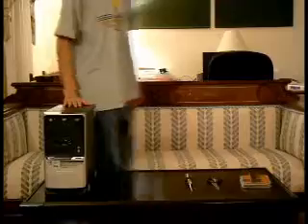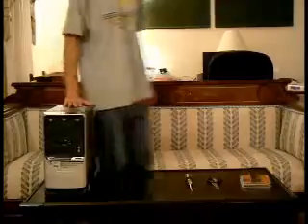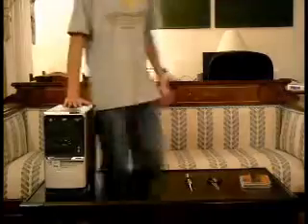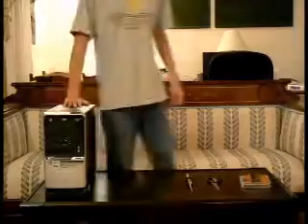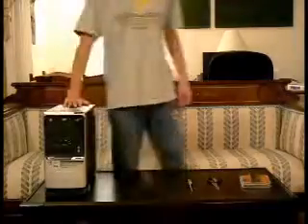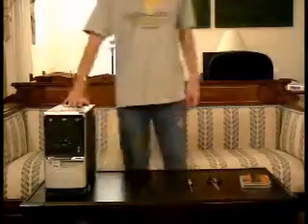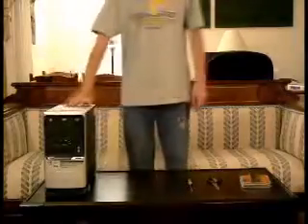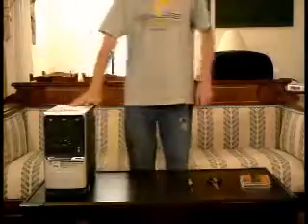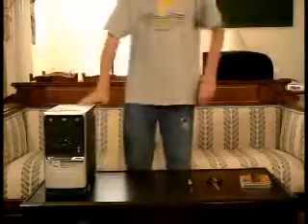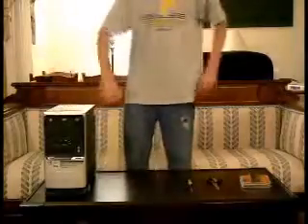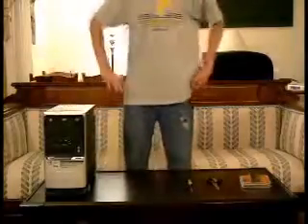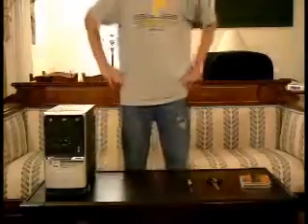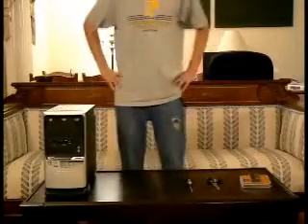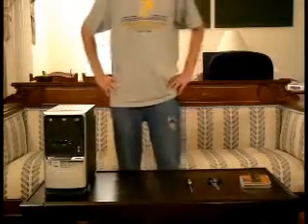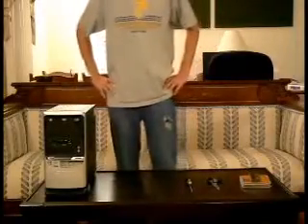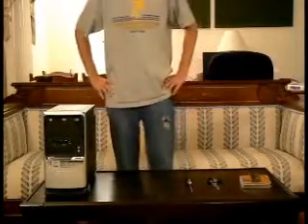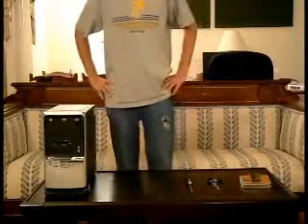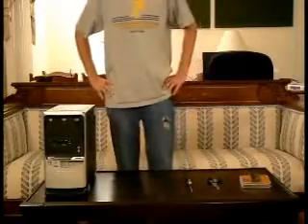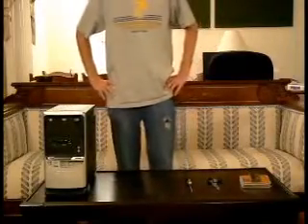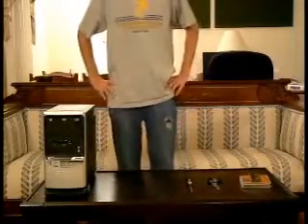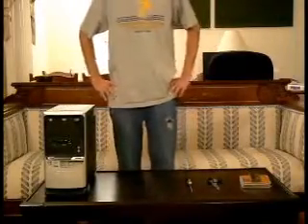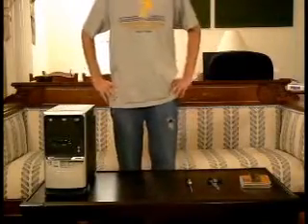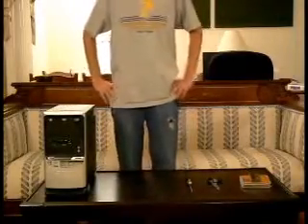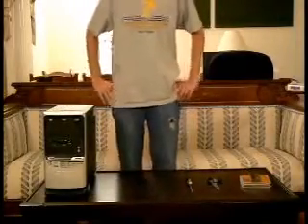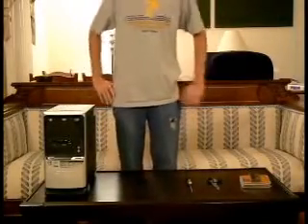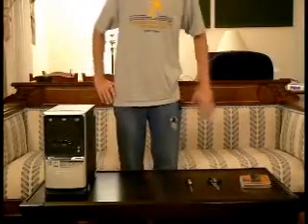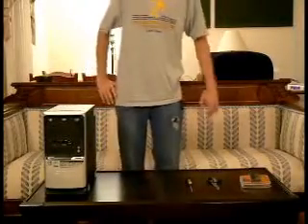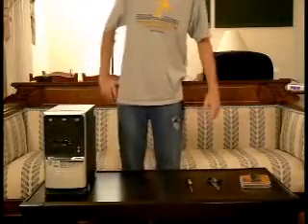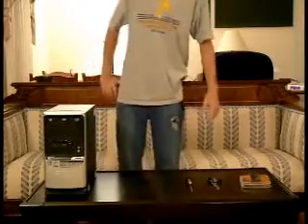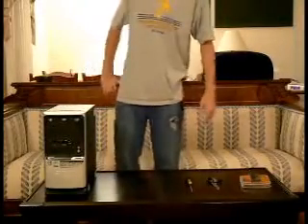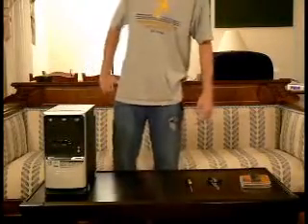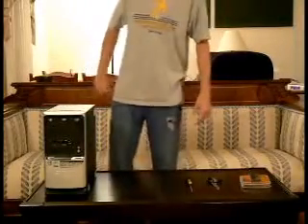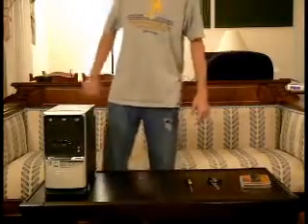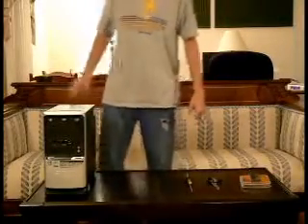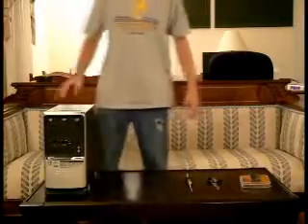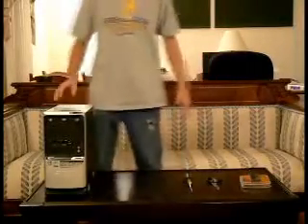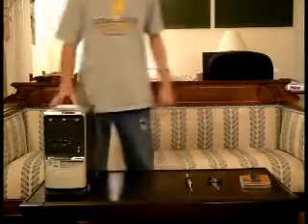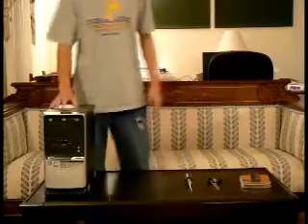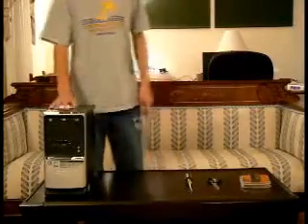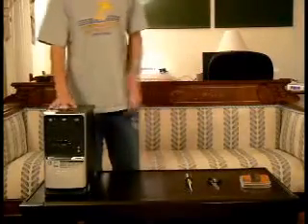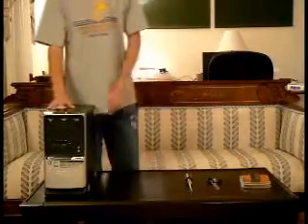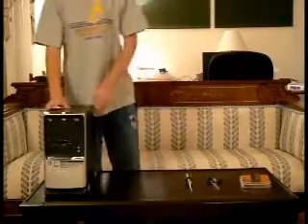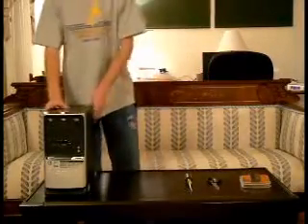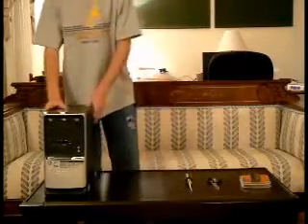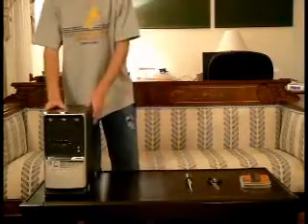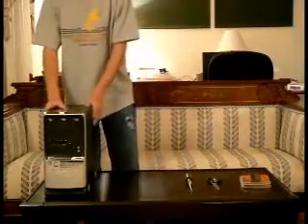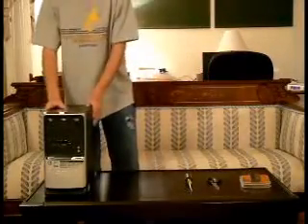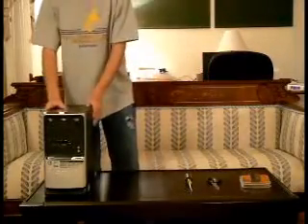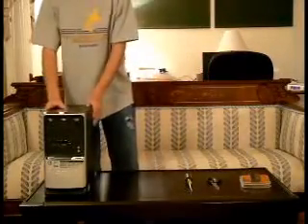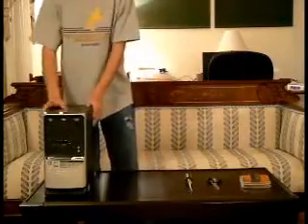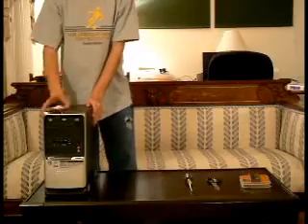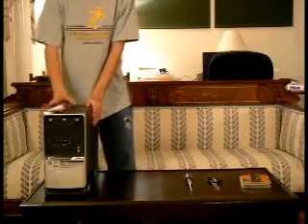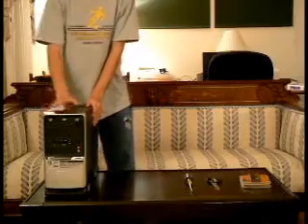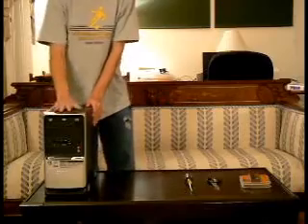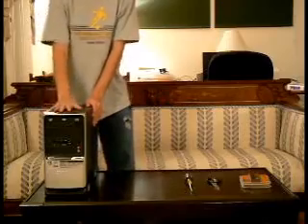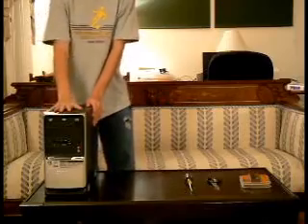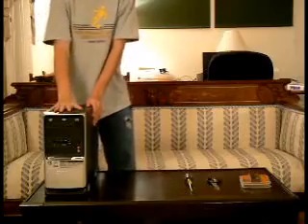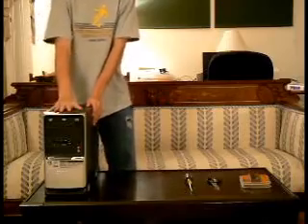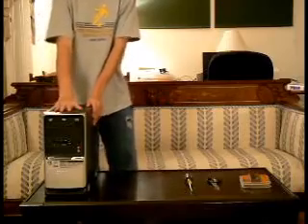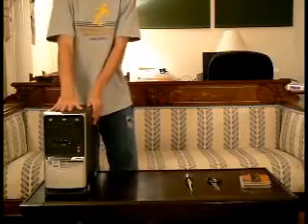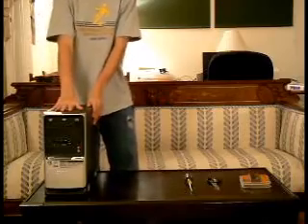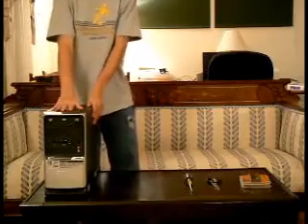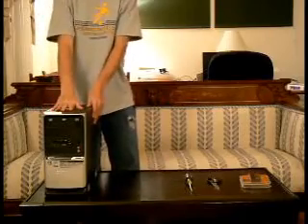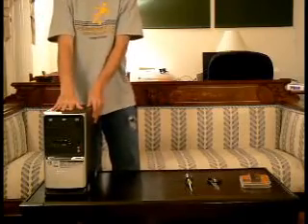Hey guys, it's Elias. Today I'm going to be showing you how to upgrade your RAM in an Acer Aspire desktop.